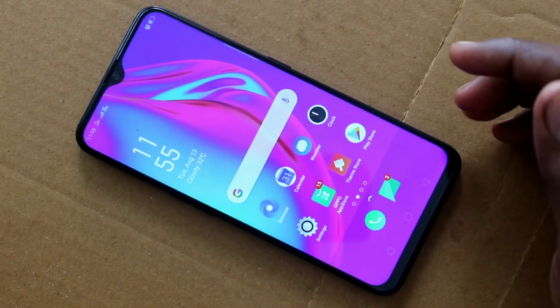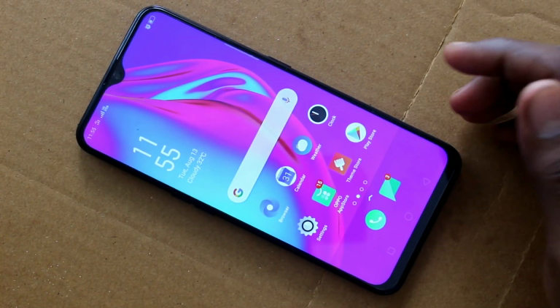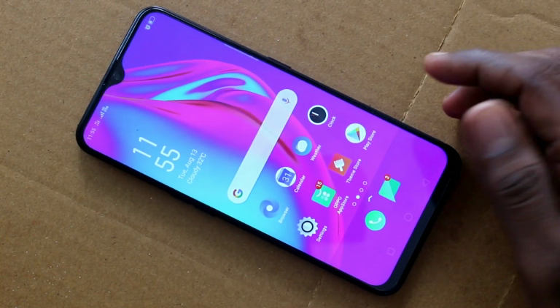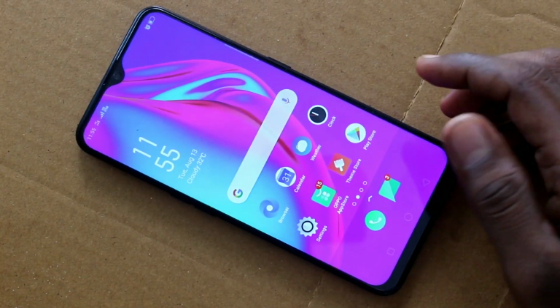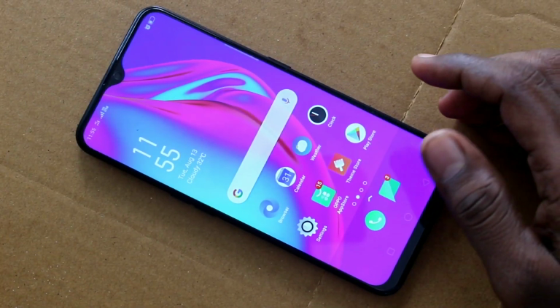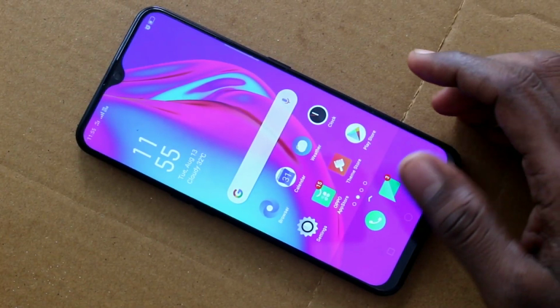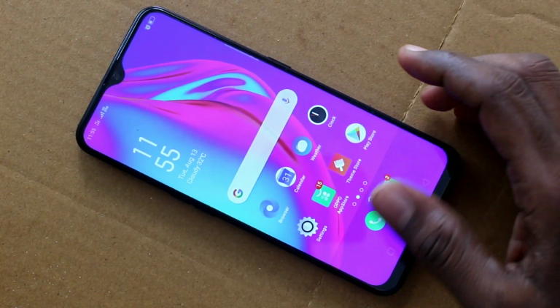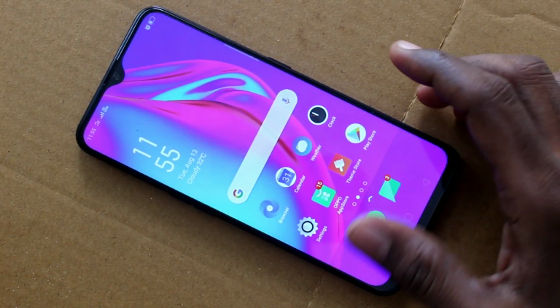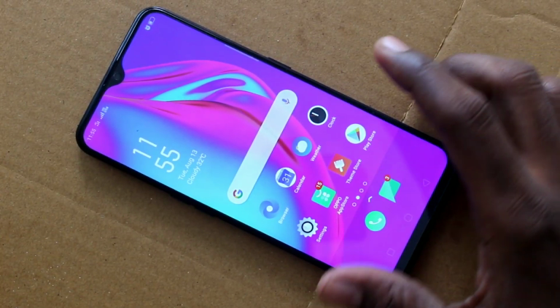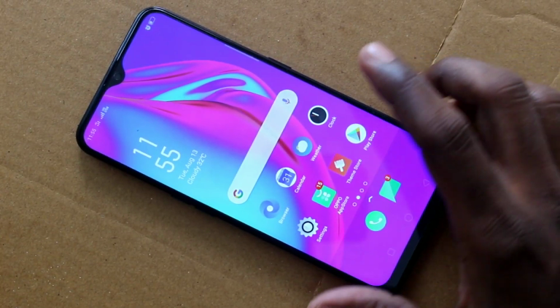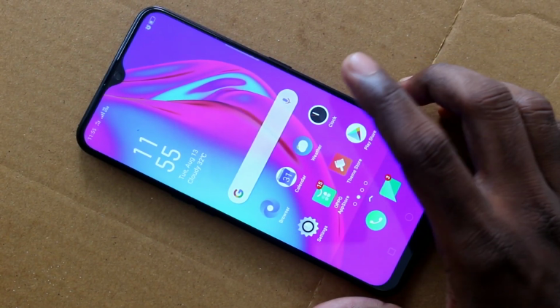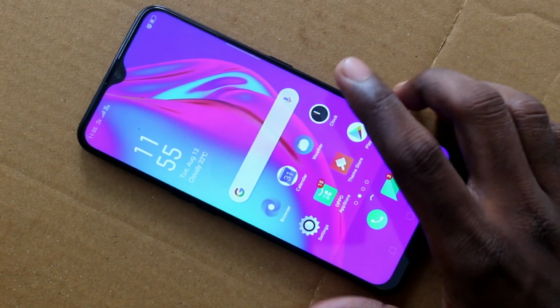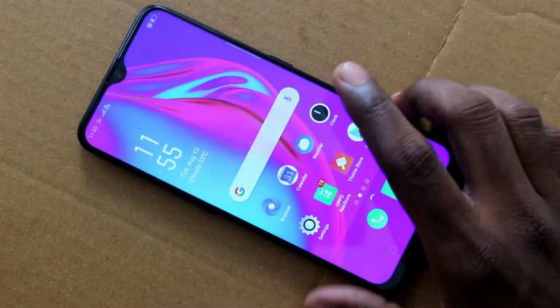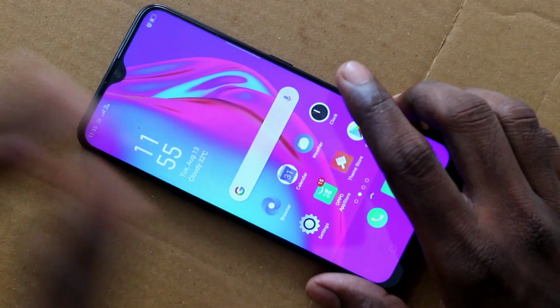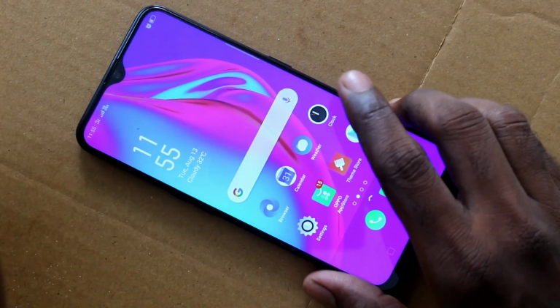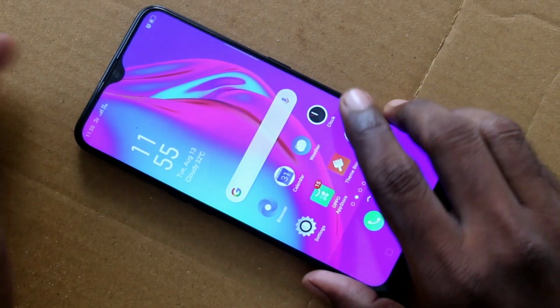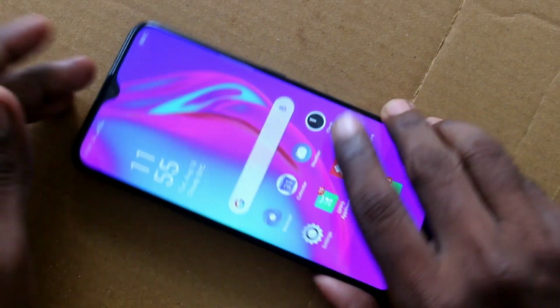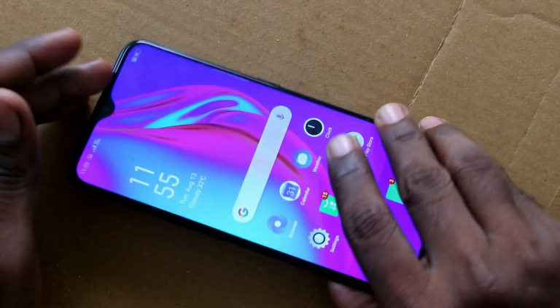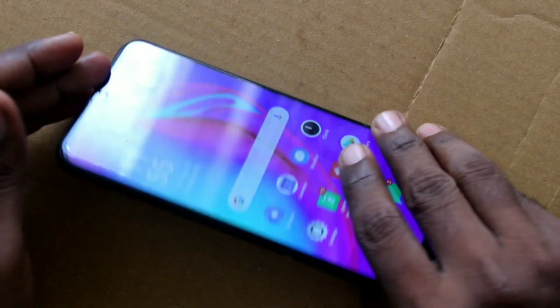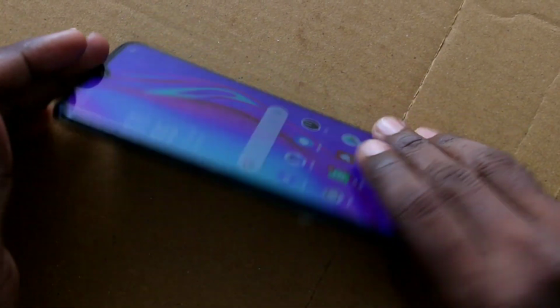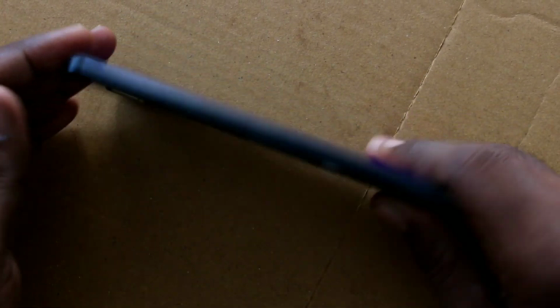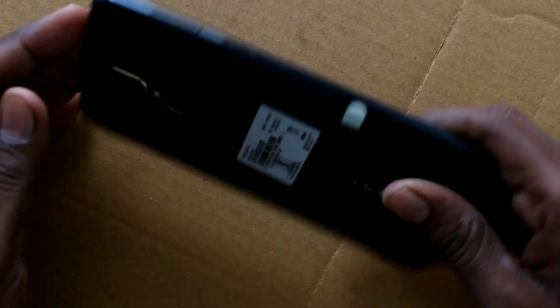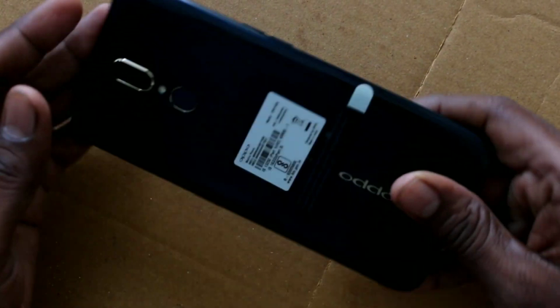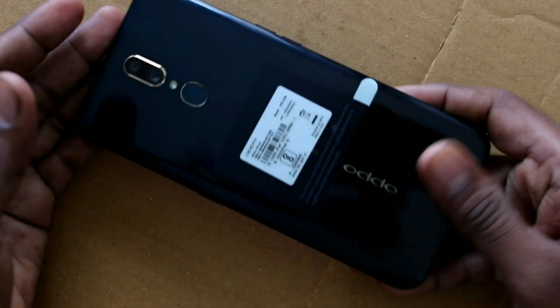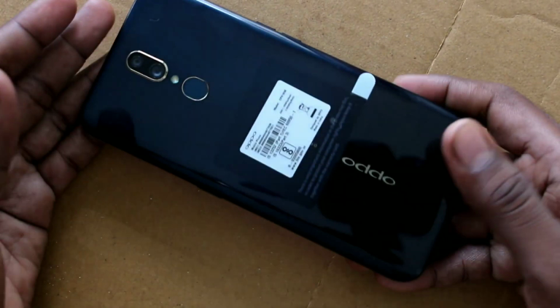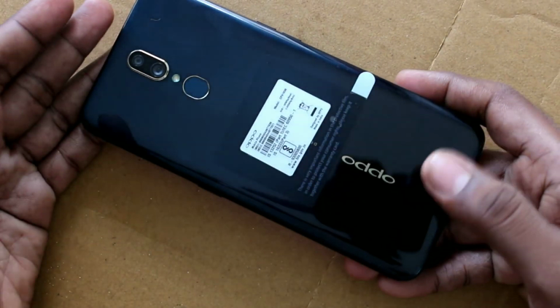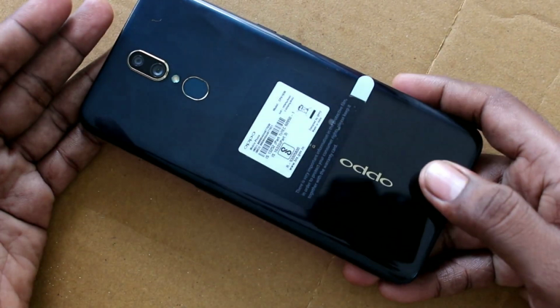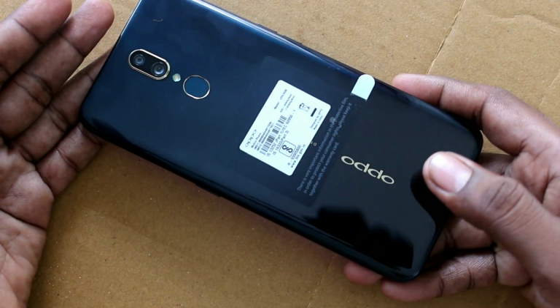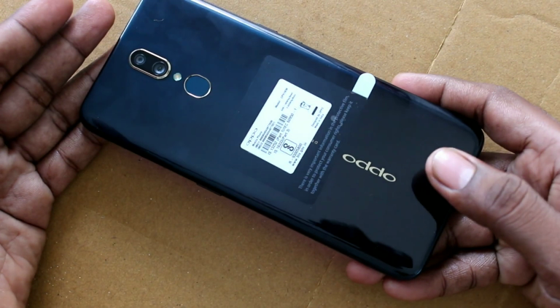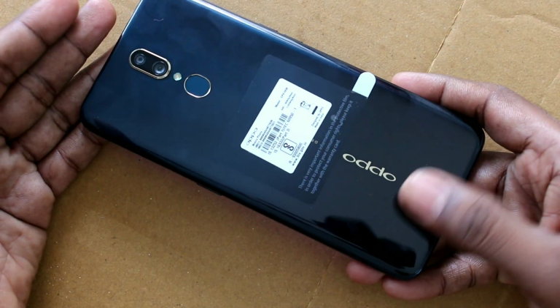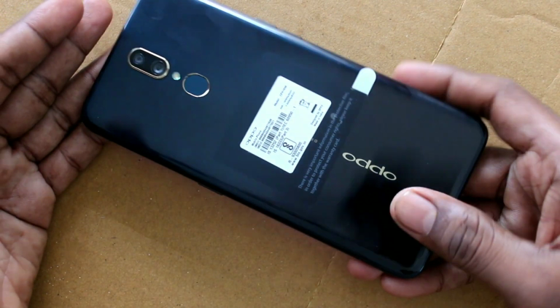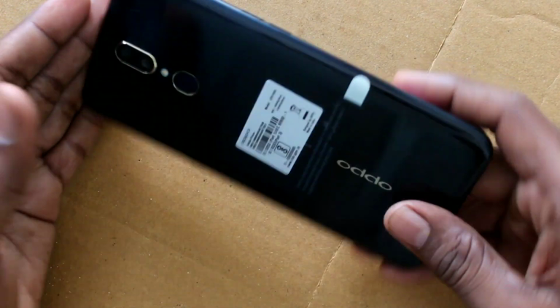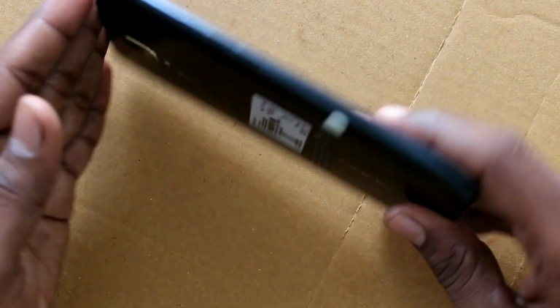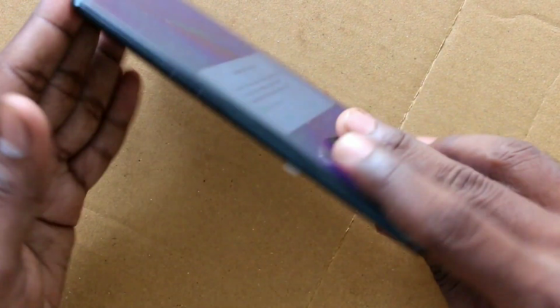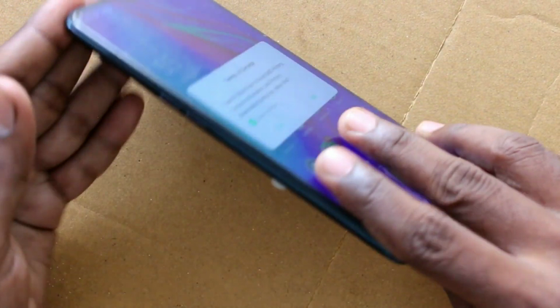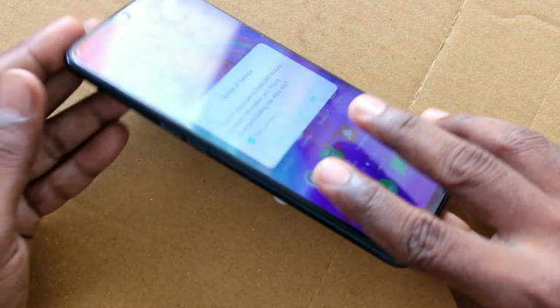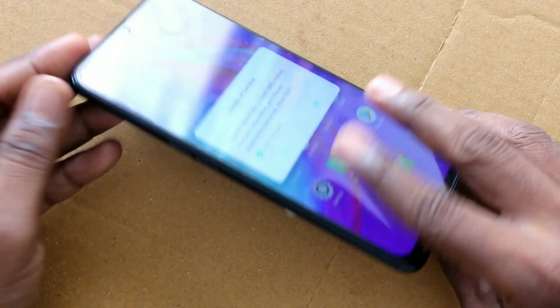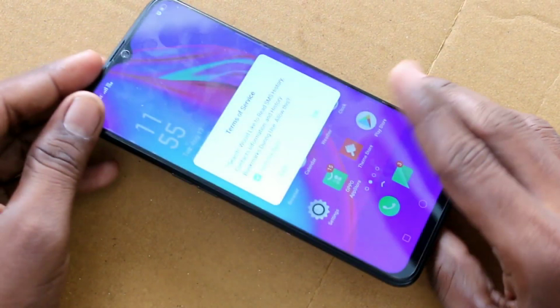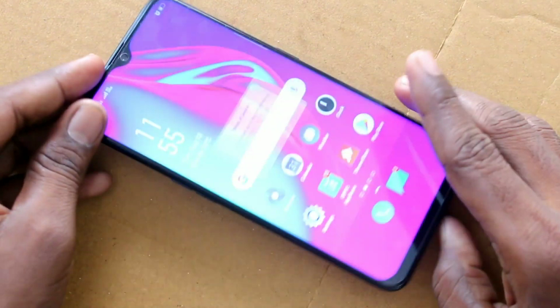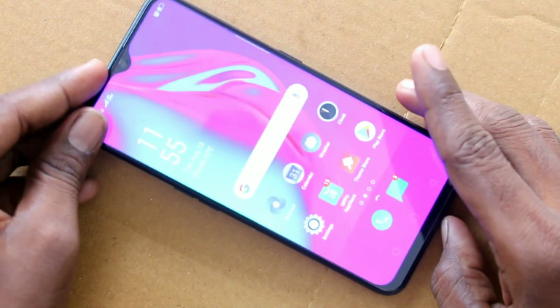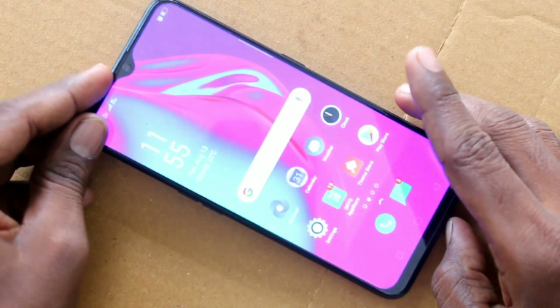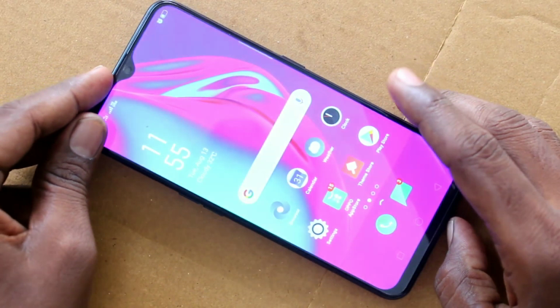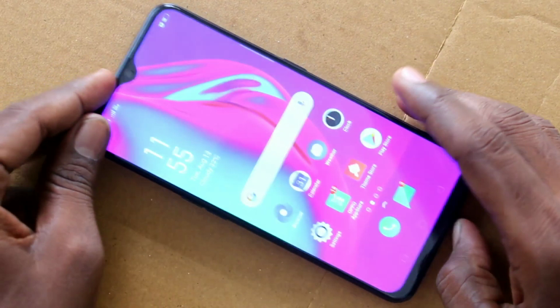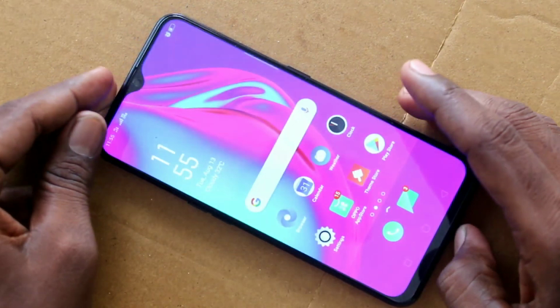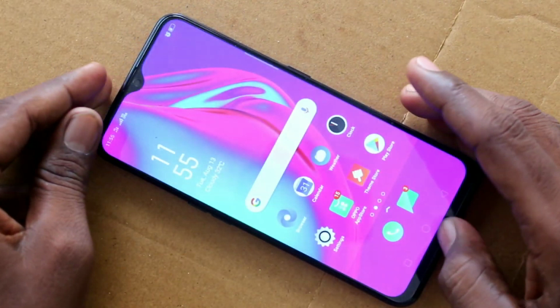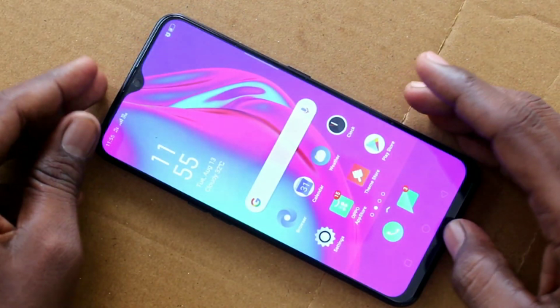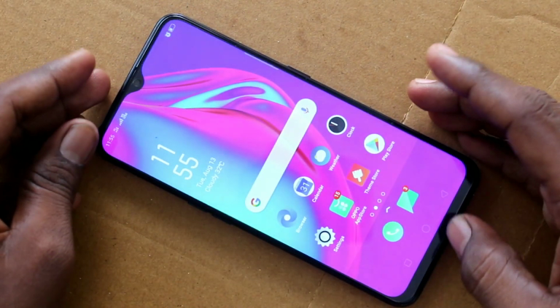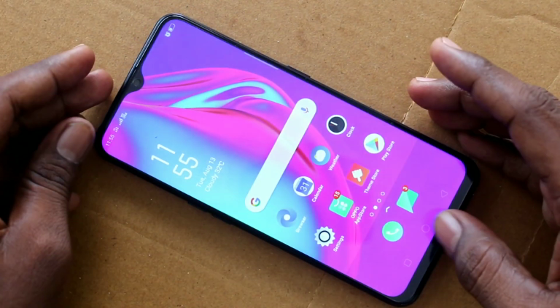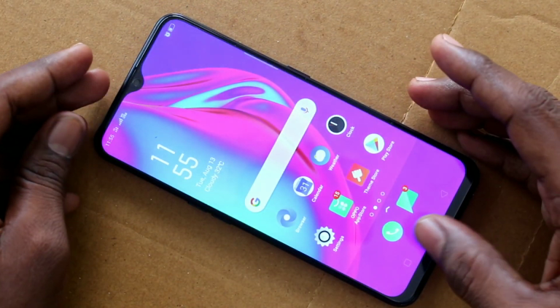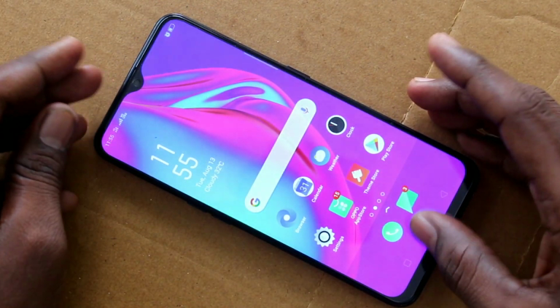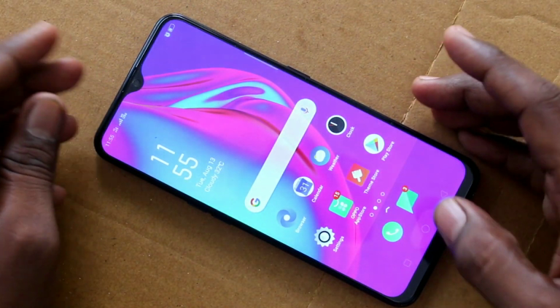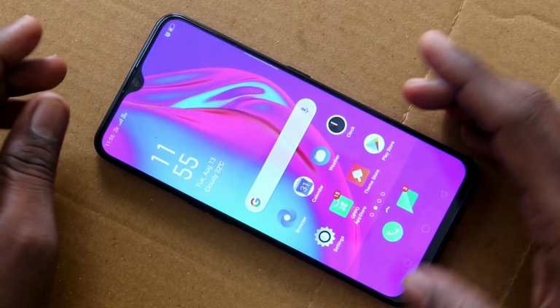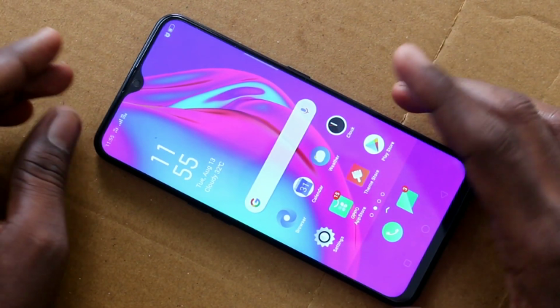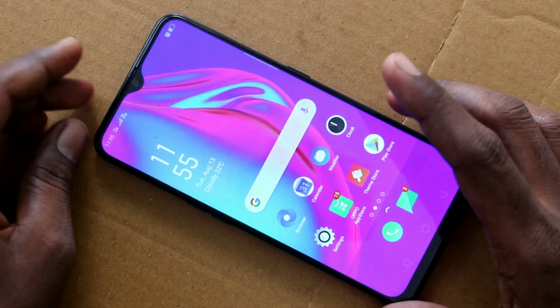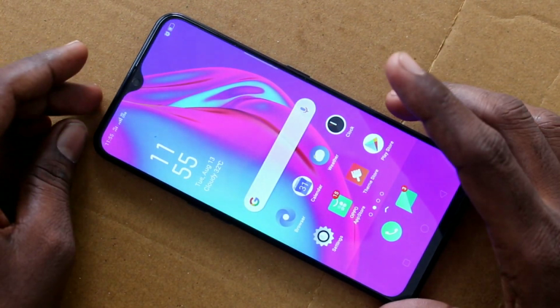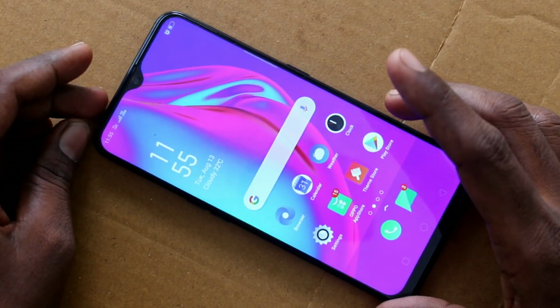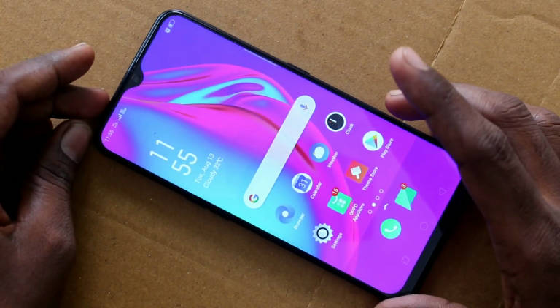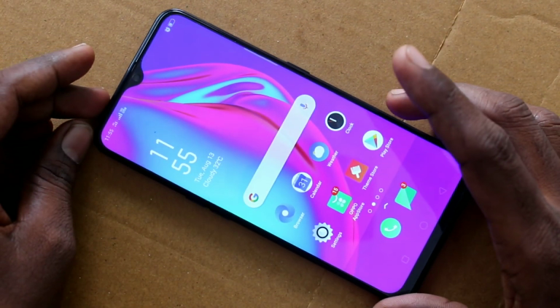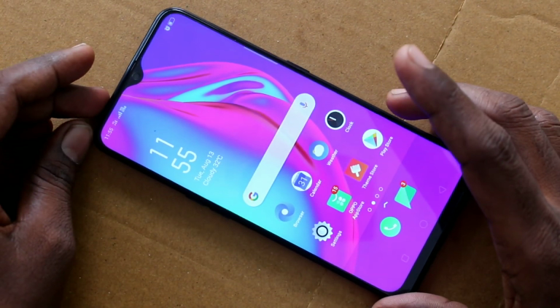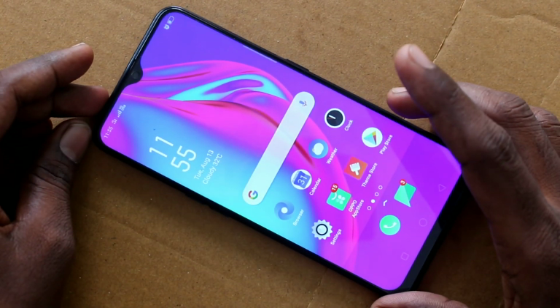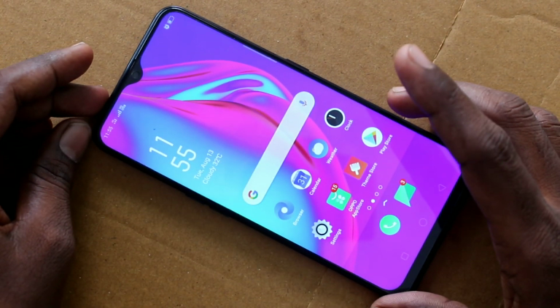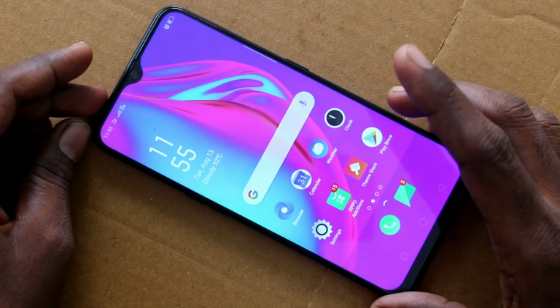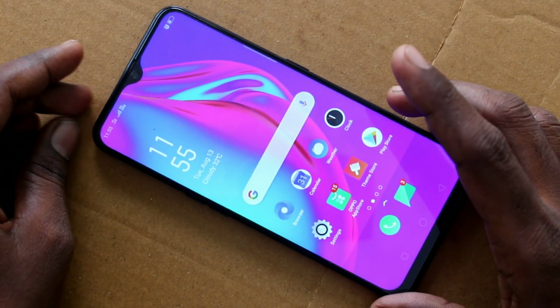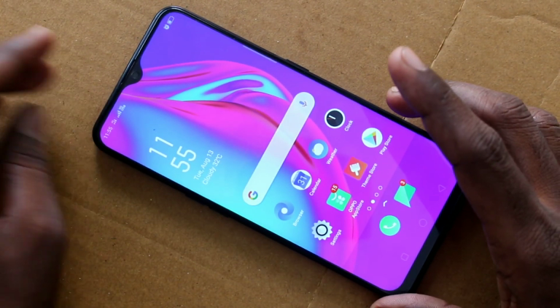Hello friends, welcome to 5minstack. This is the Oppo A9 smartphone. In this video we will learn how you can set a fingerprint on the Oppo A9 smartphone.